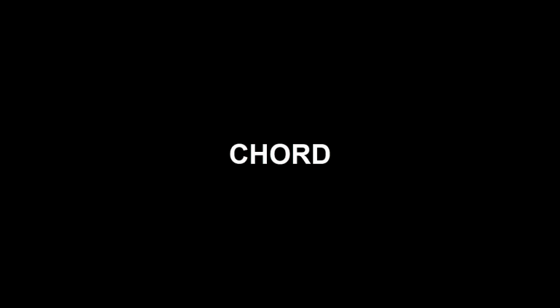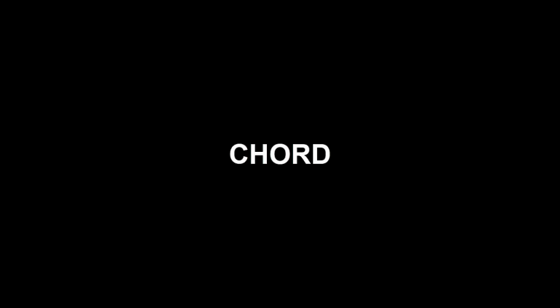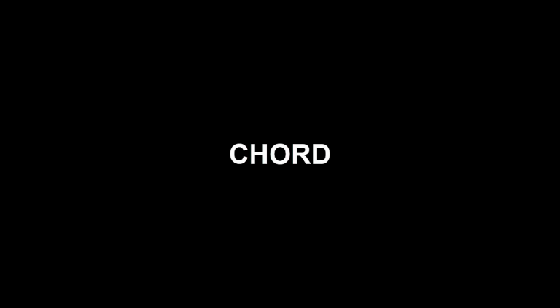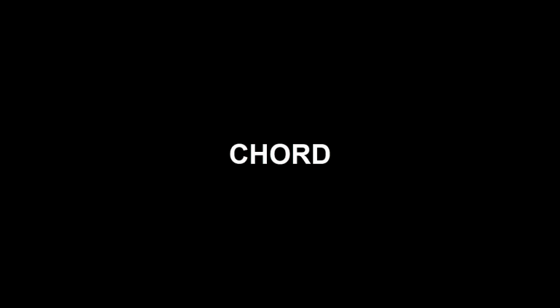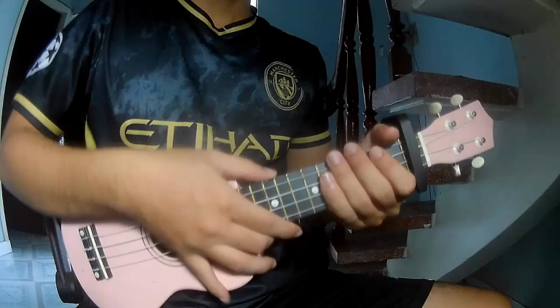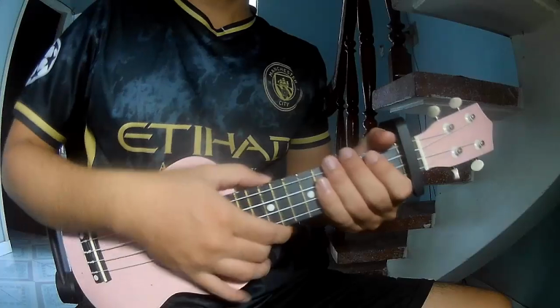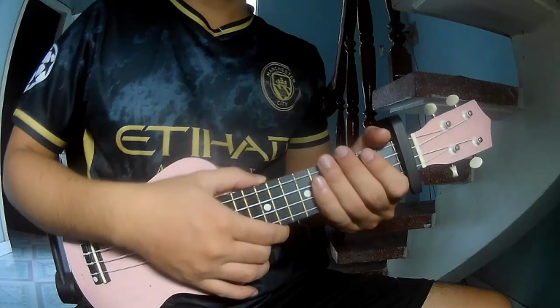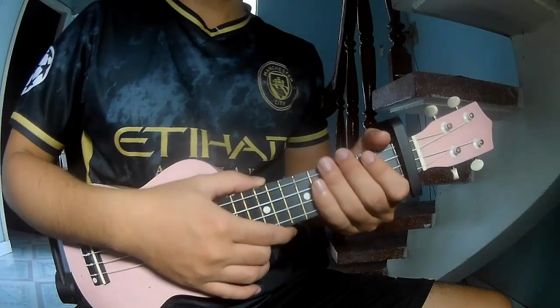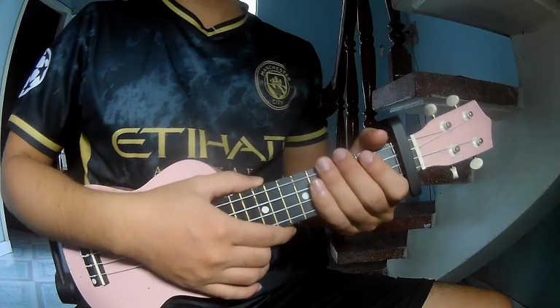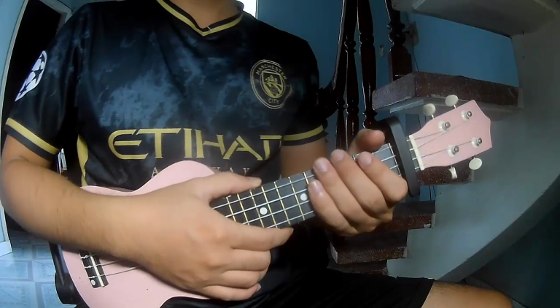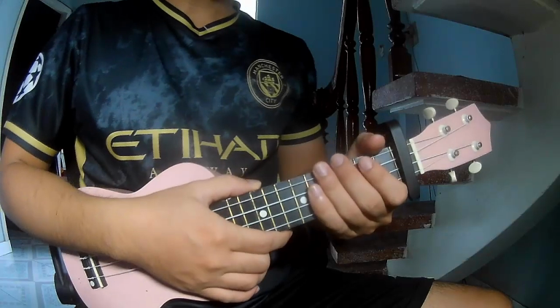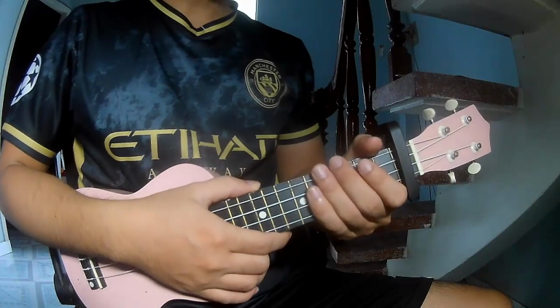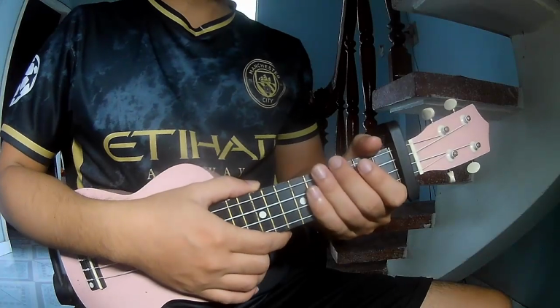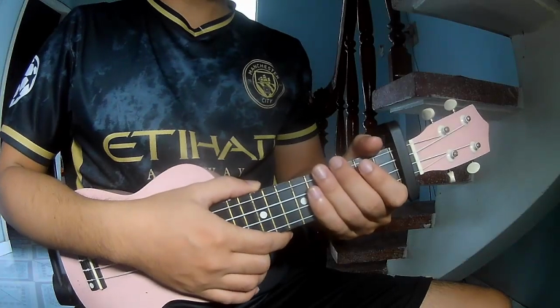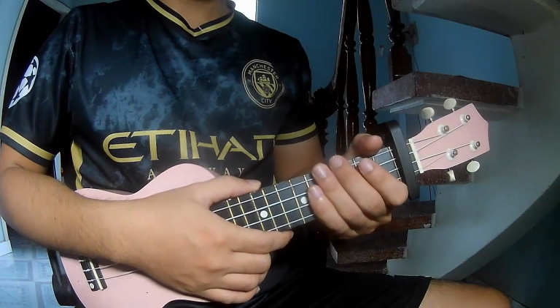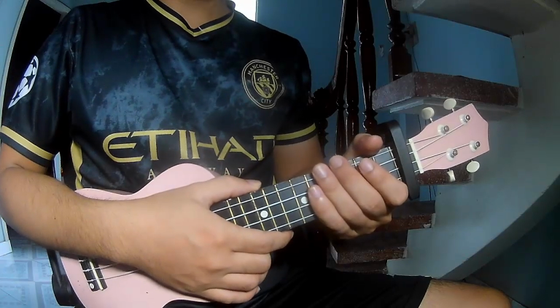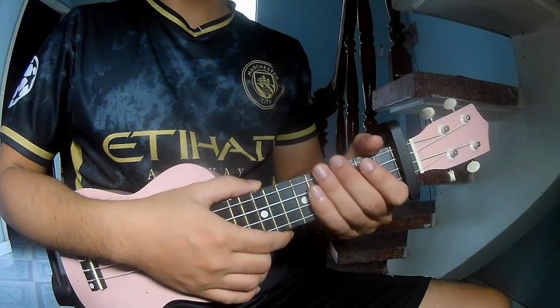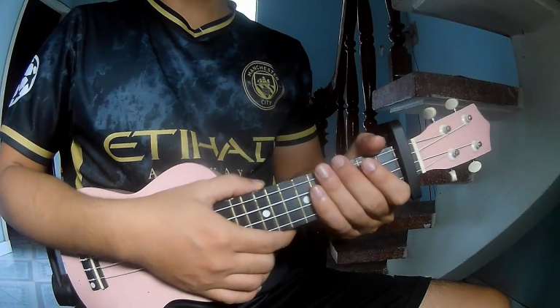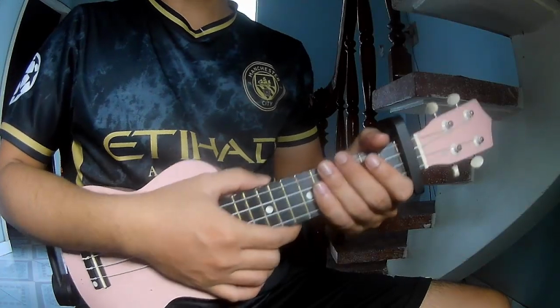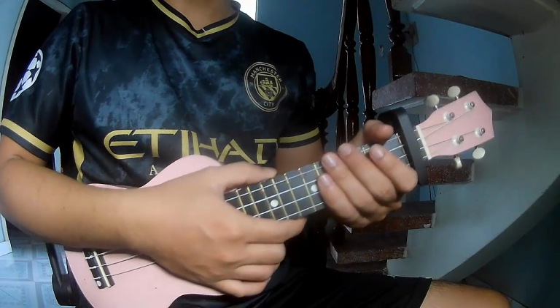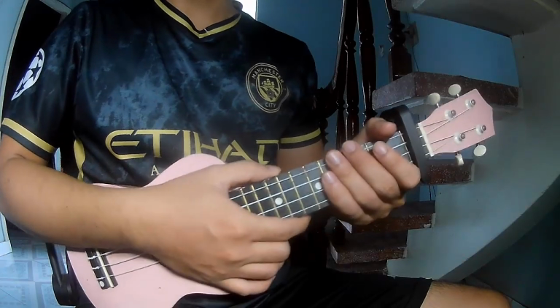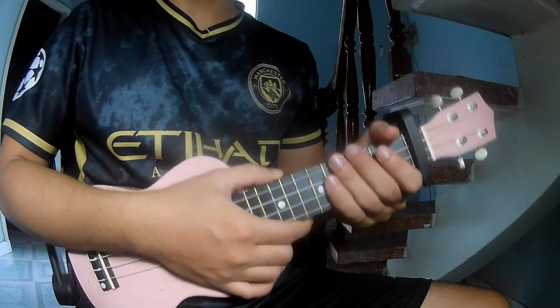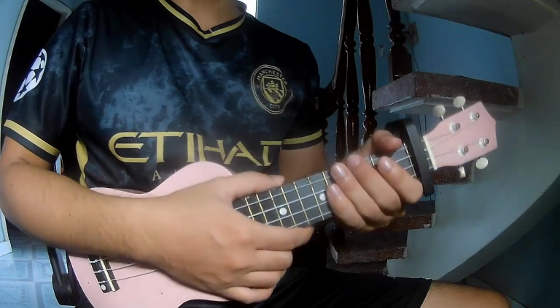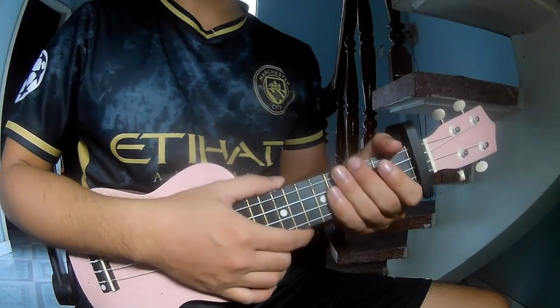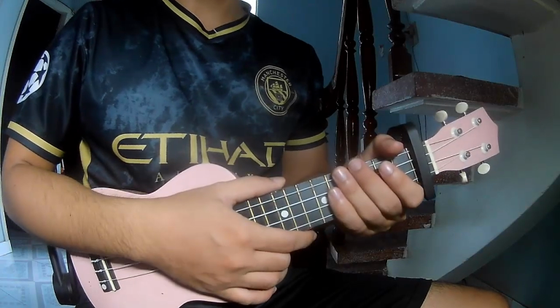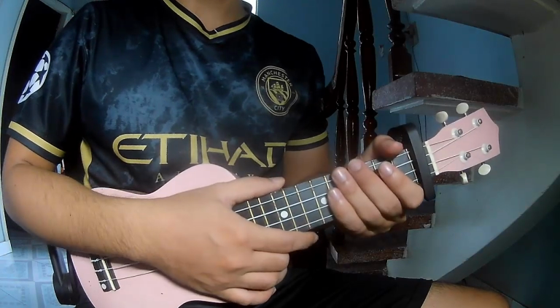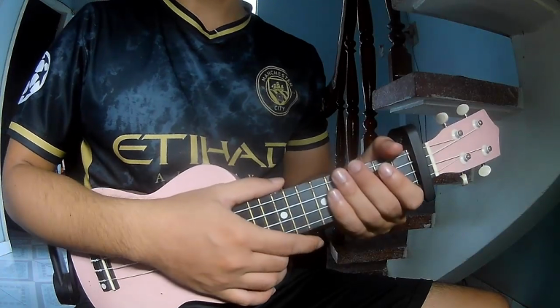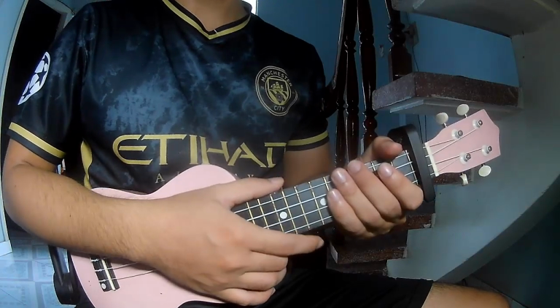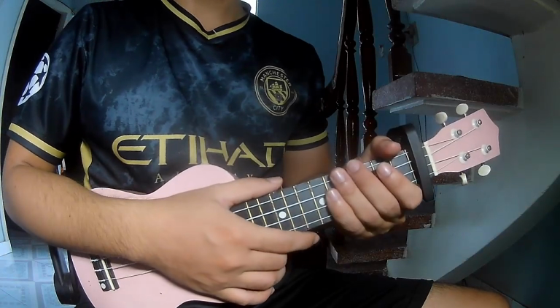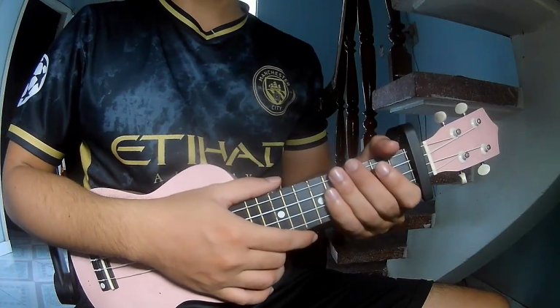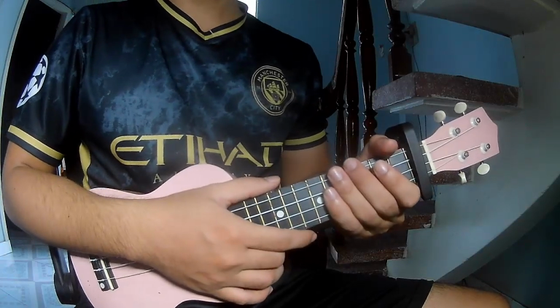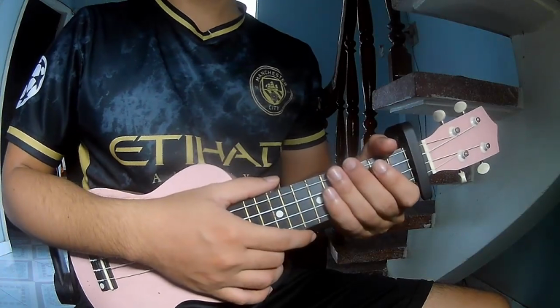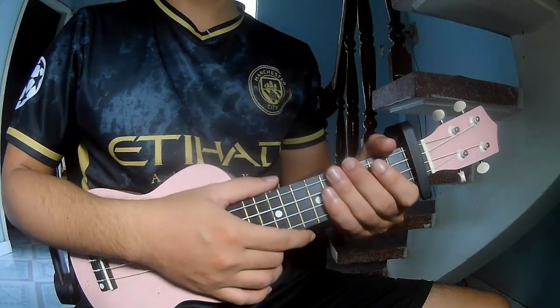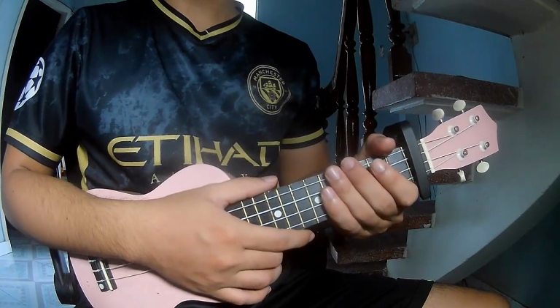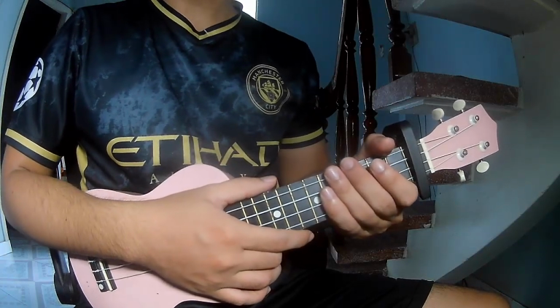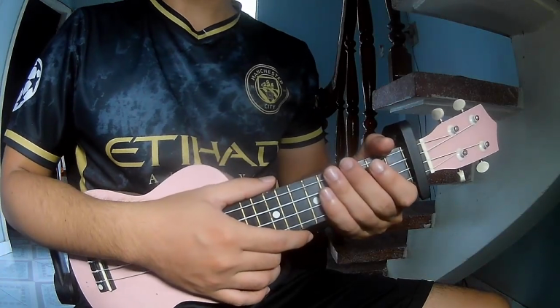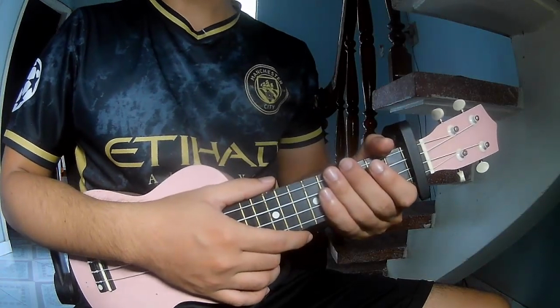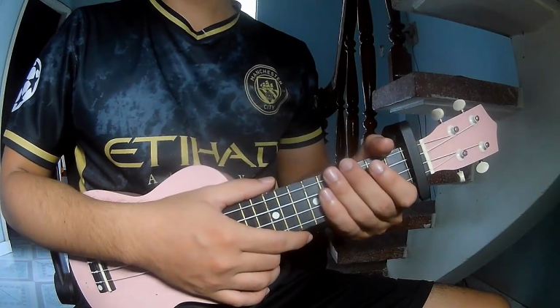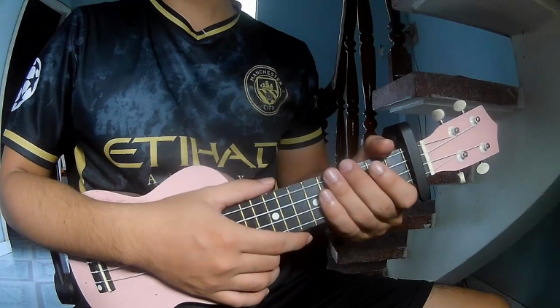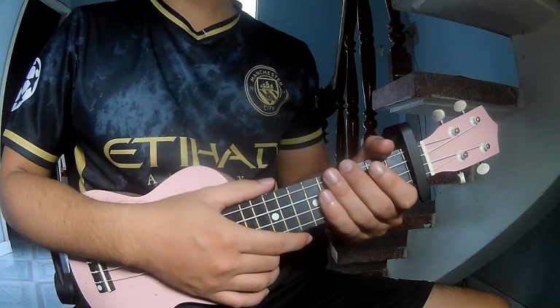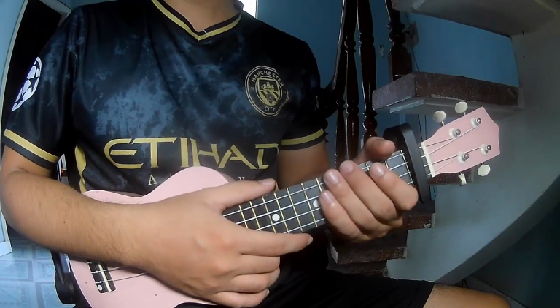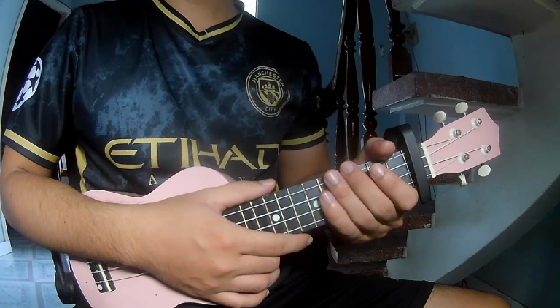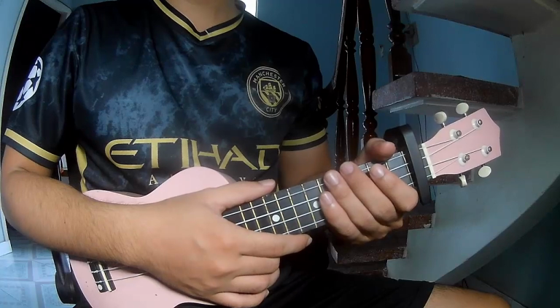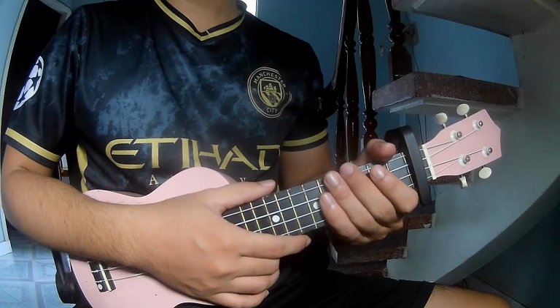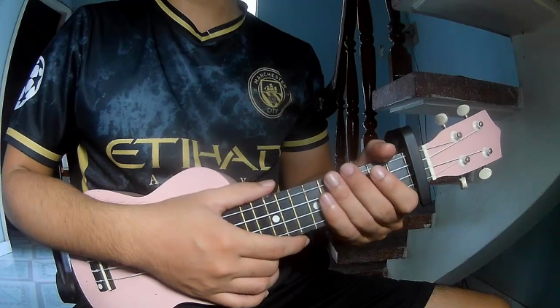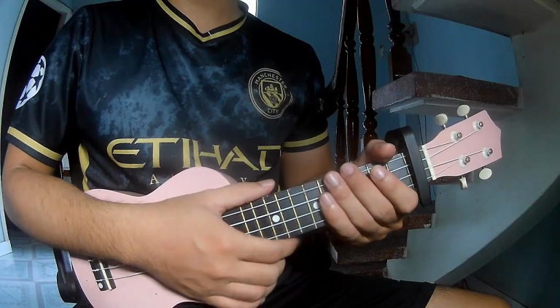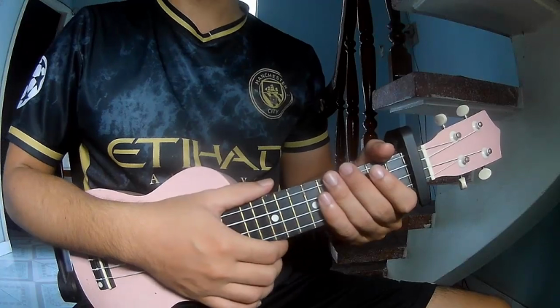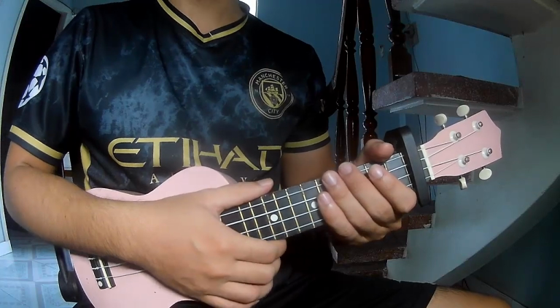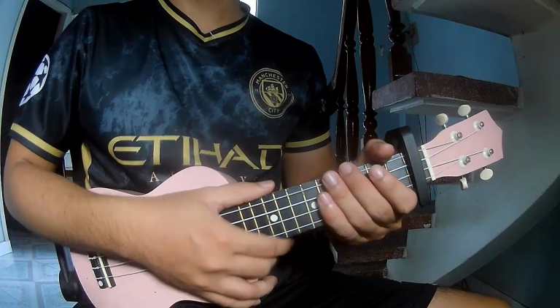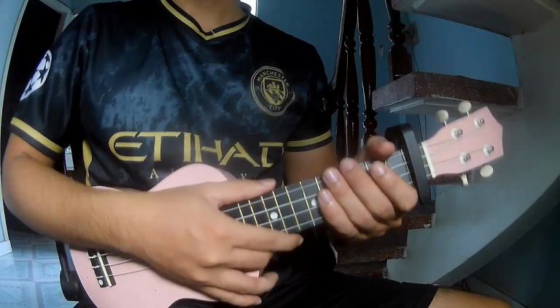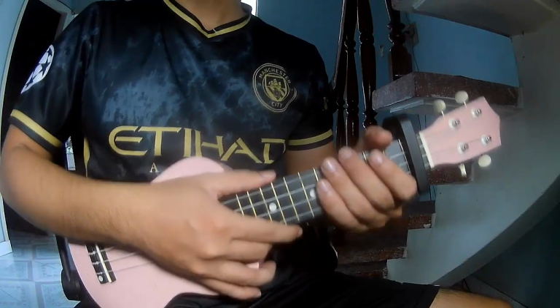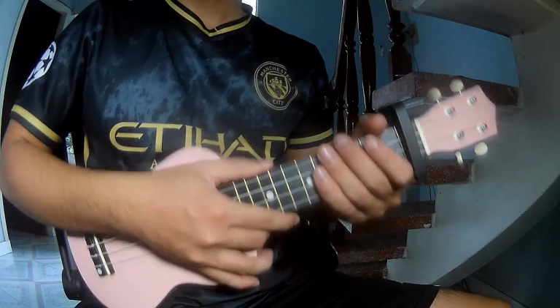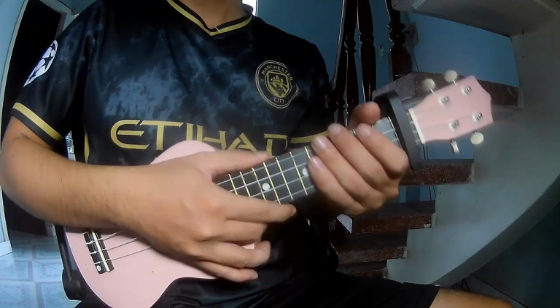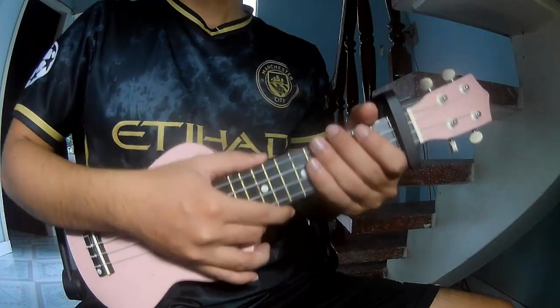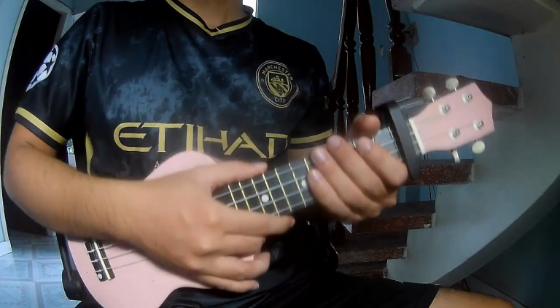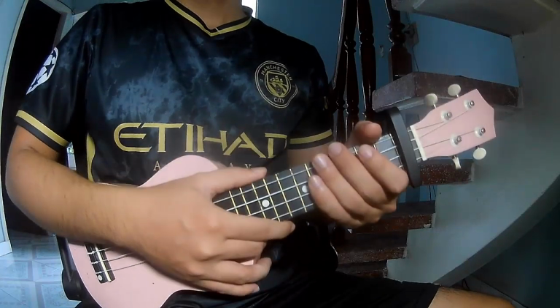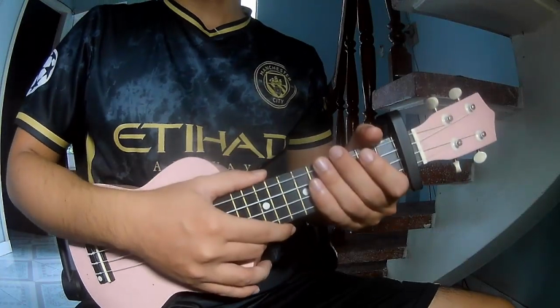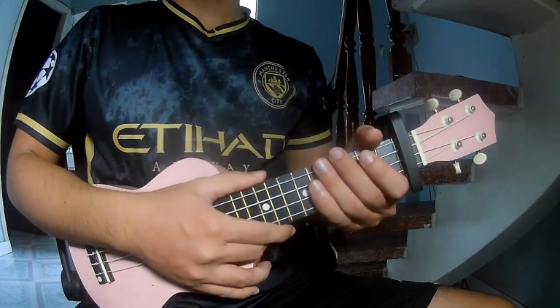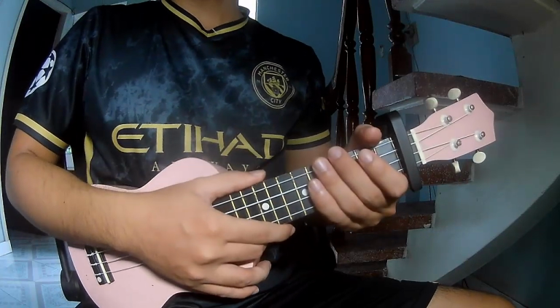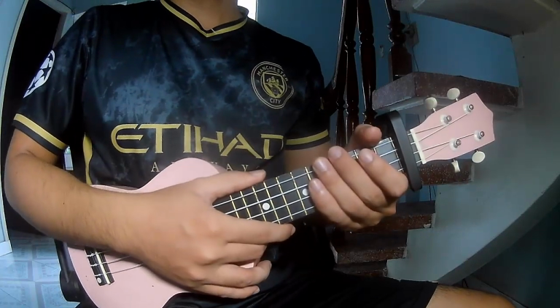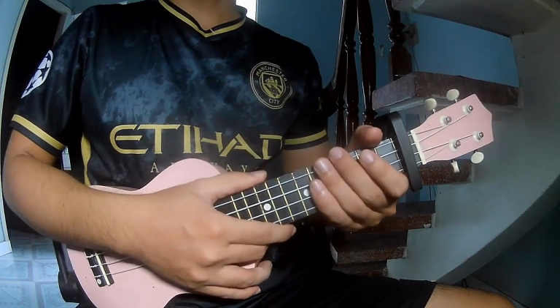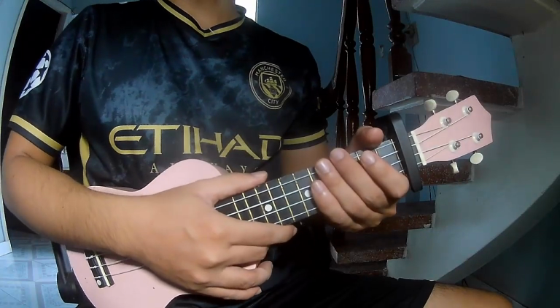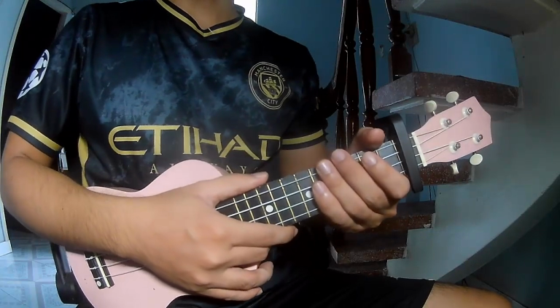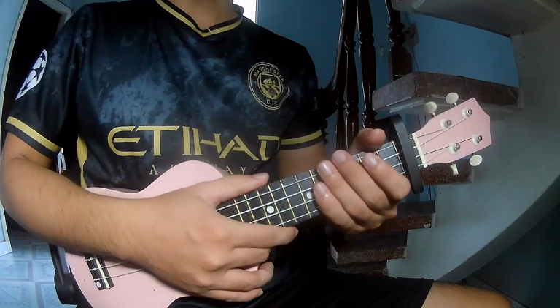Hi everyone, today we'll tell you how to play ukulele - Chasing Soft Filling by TFT.